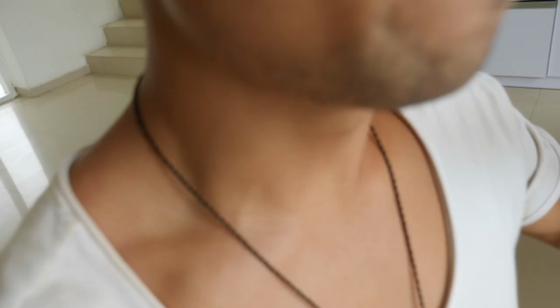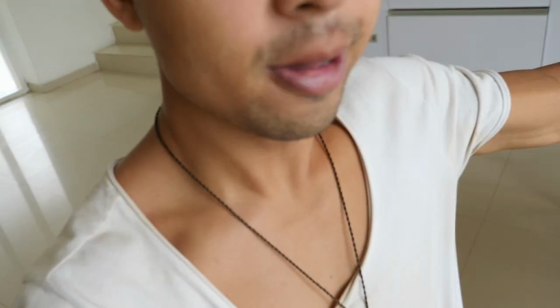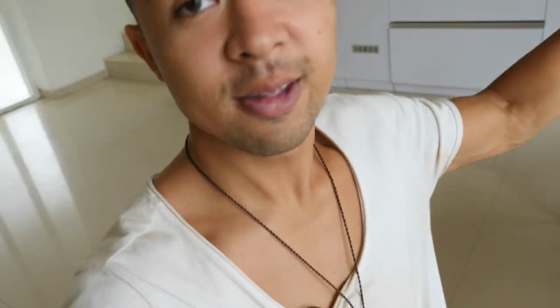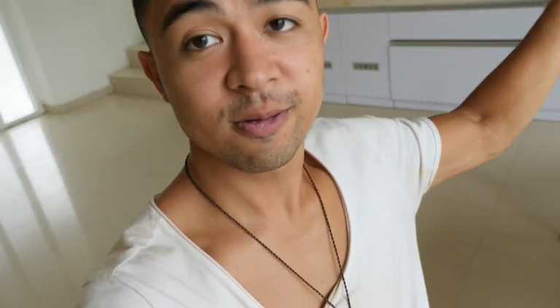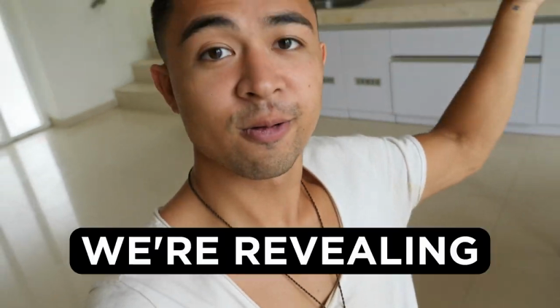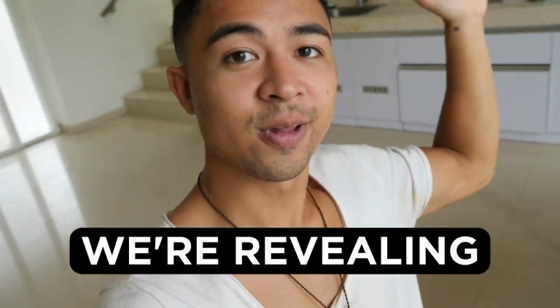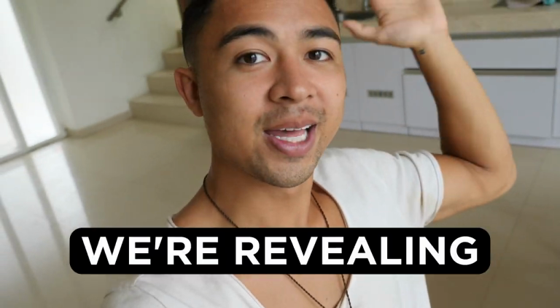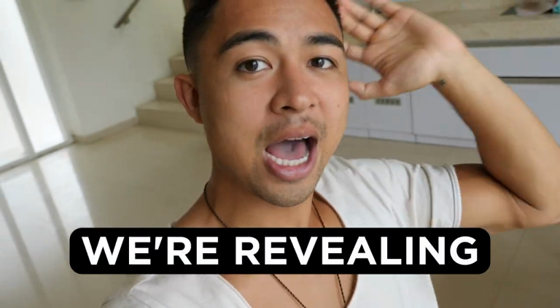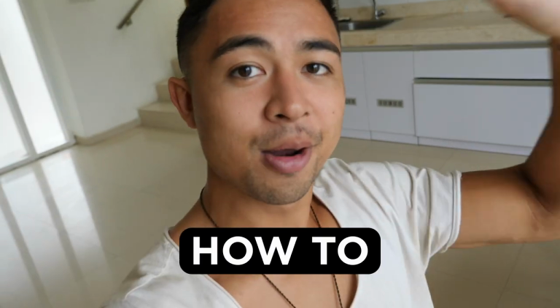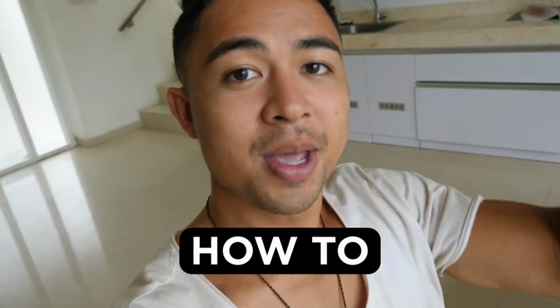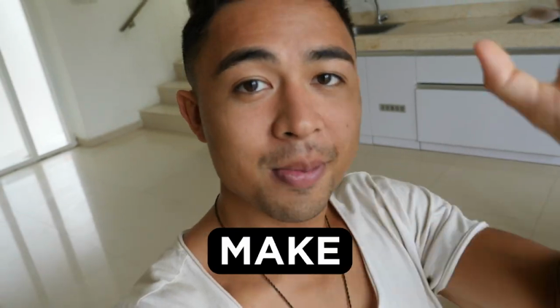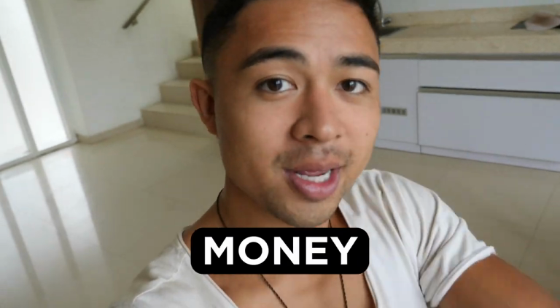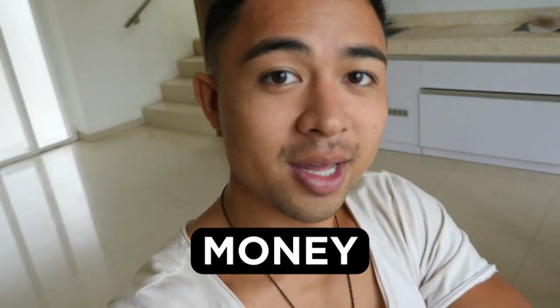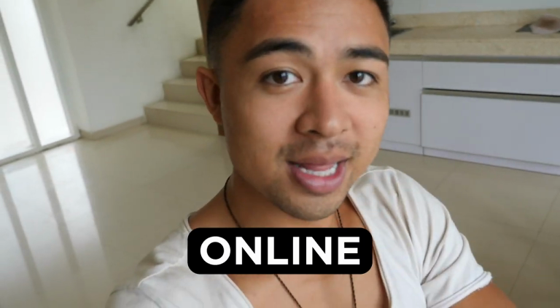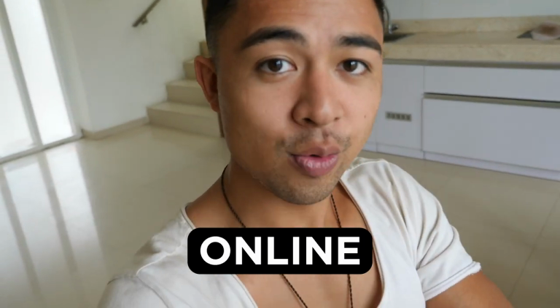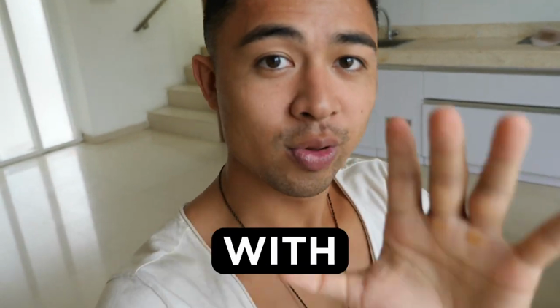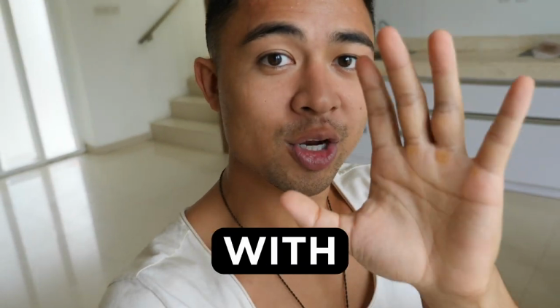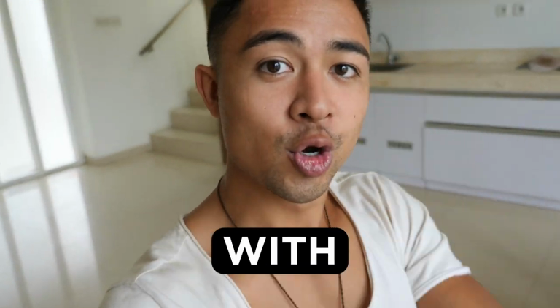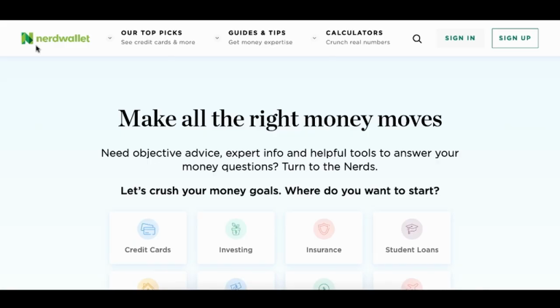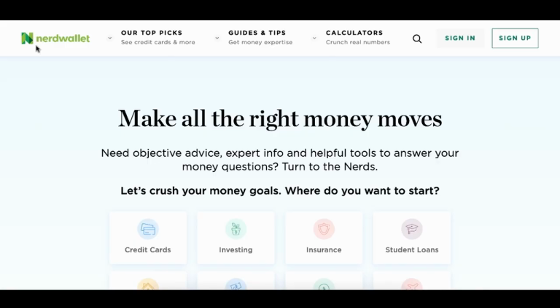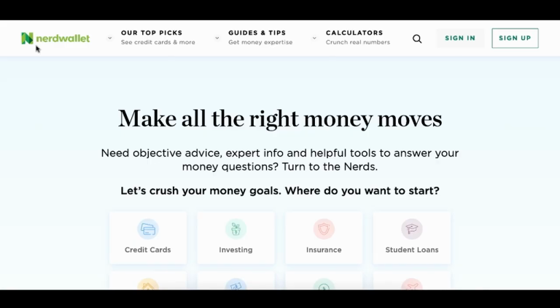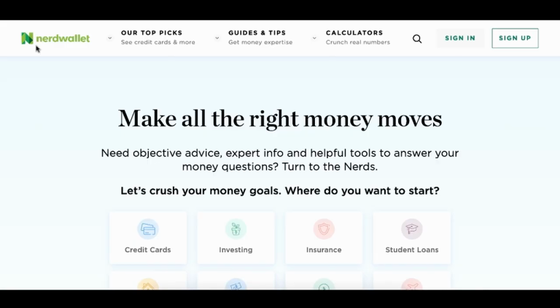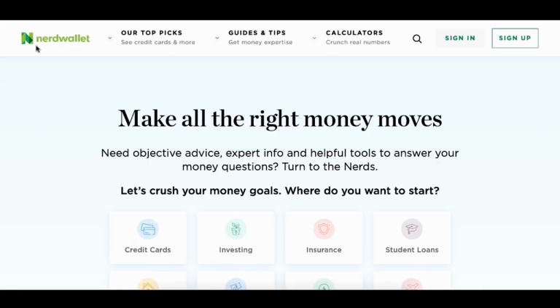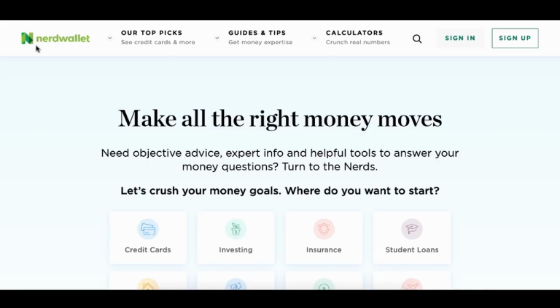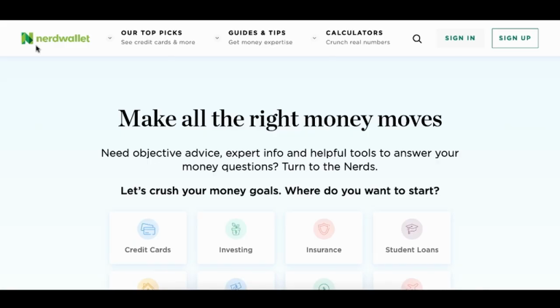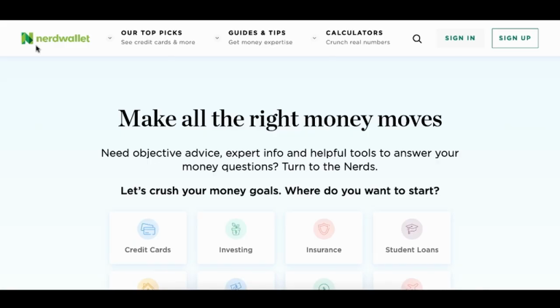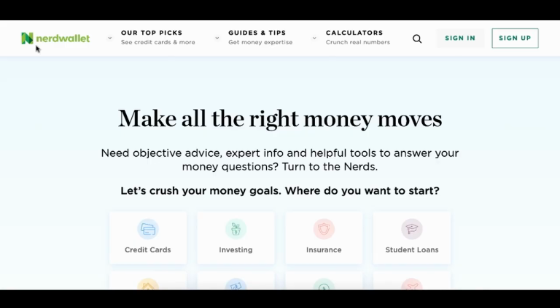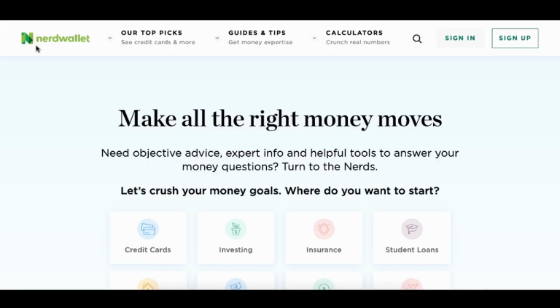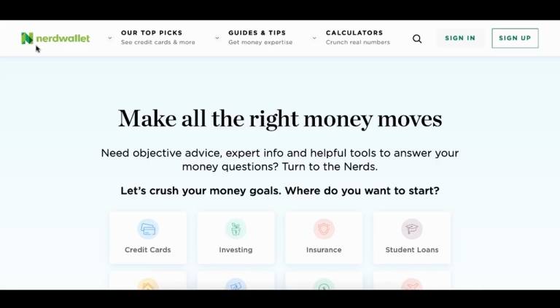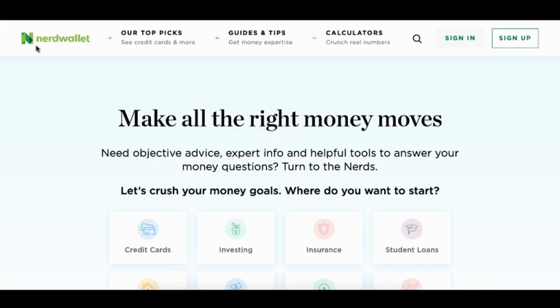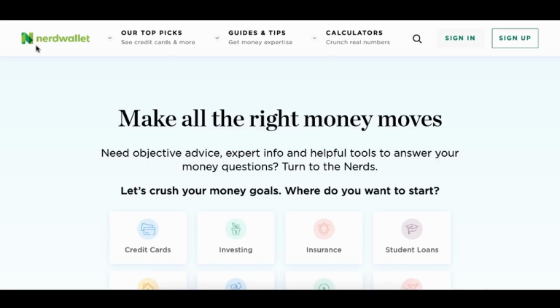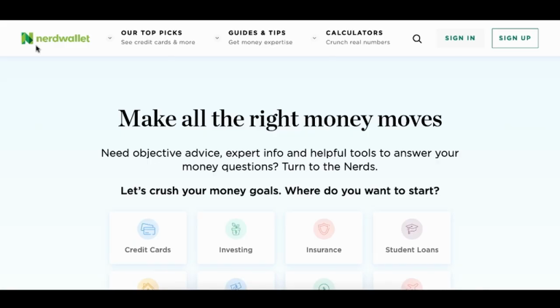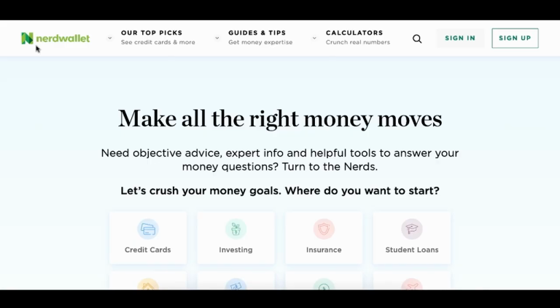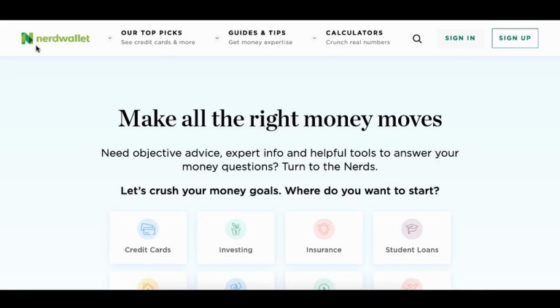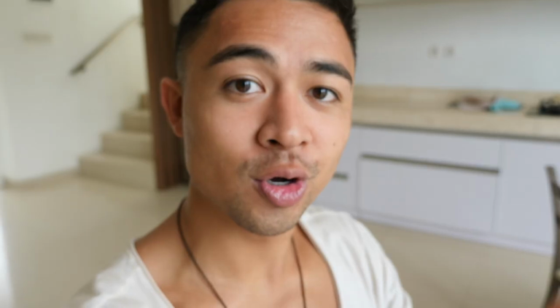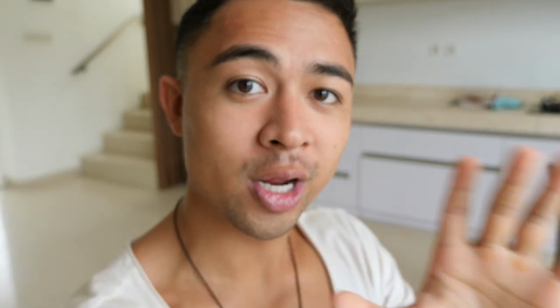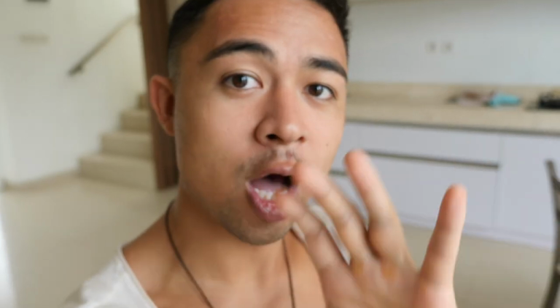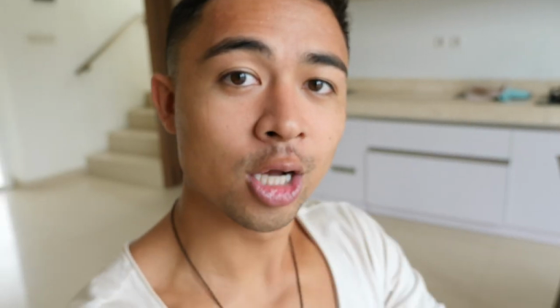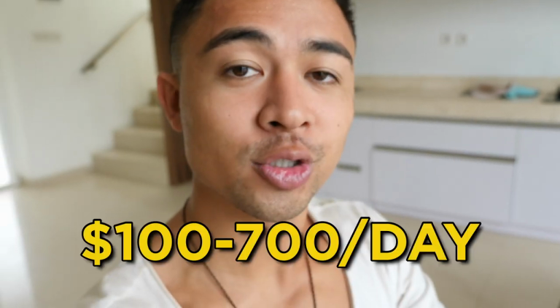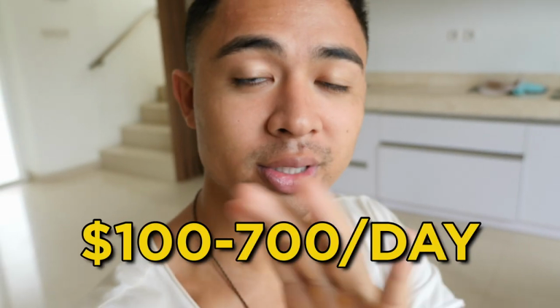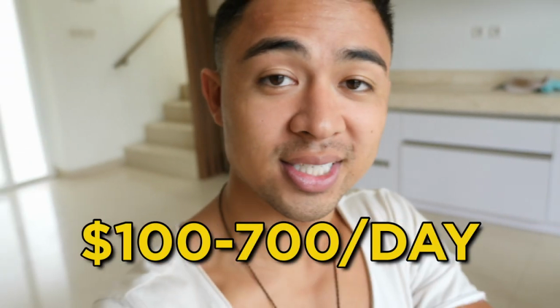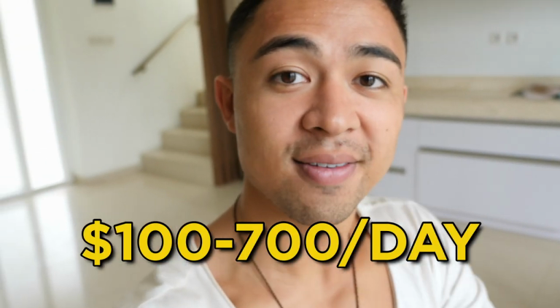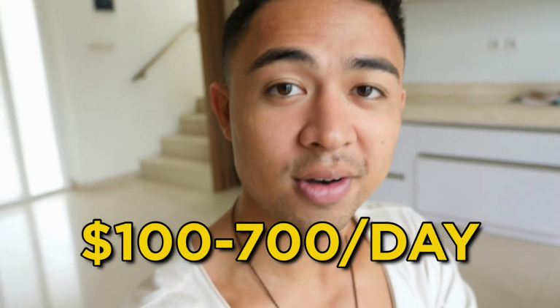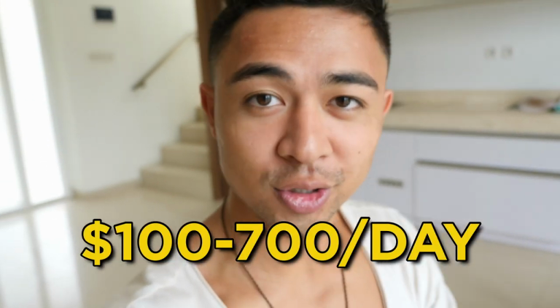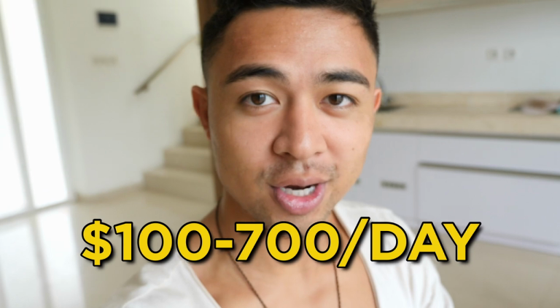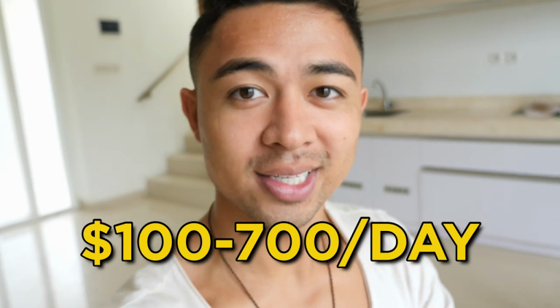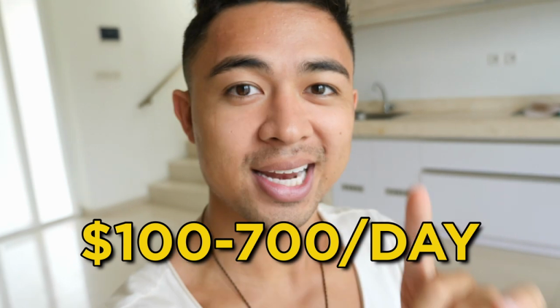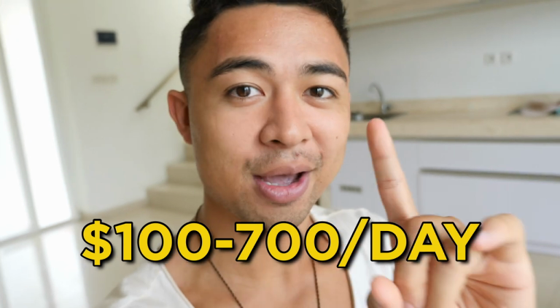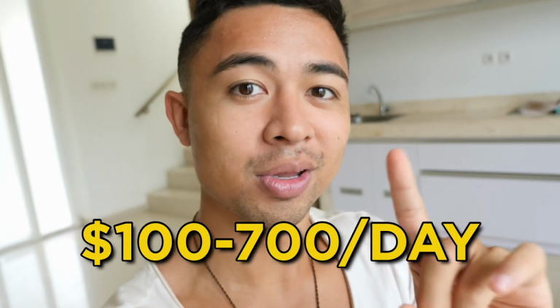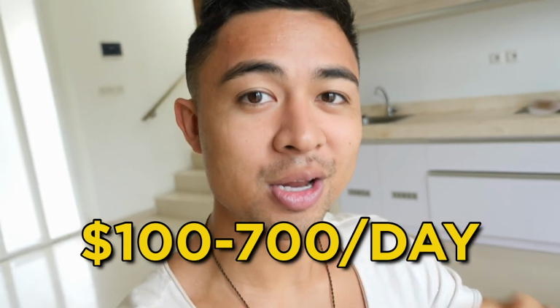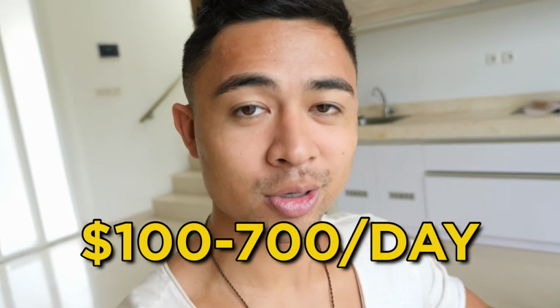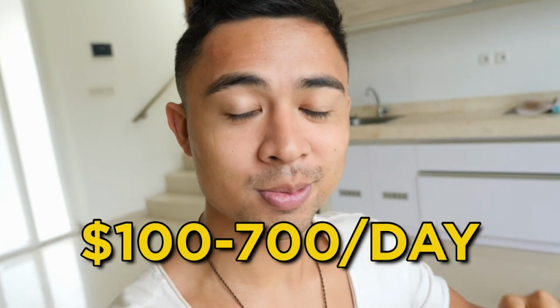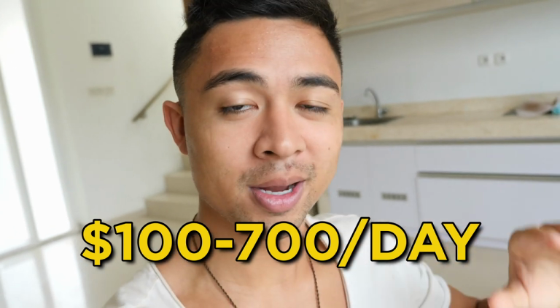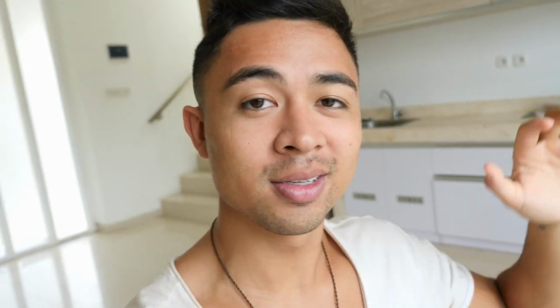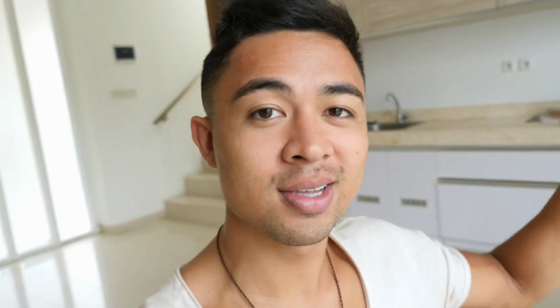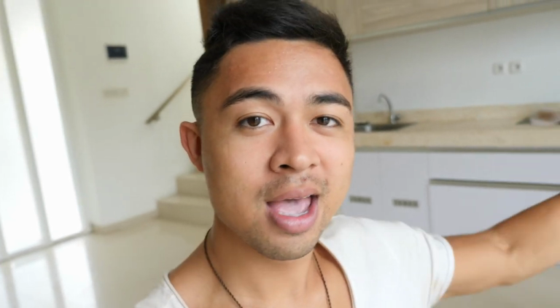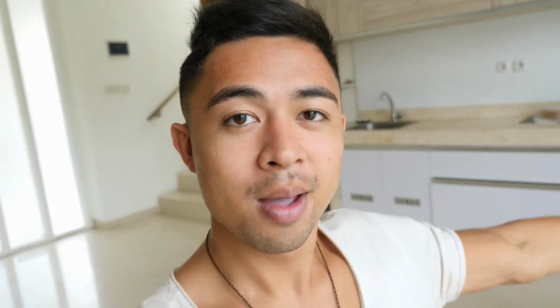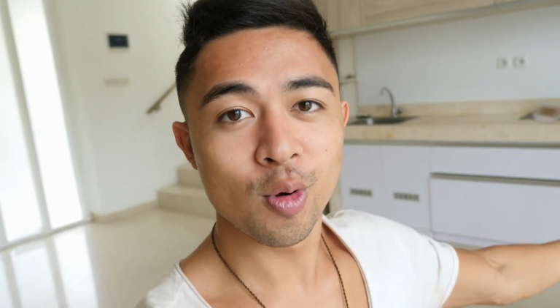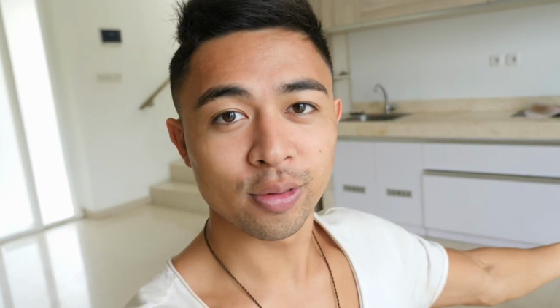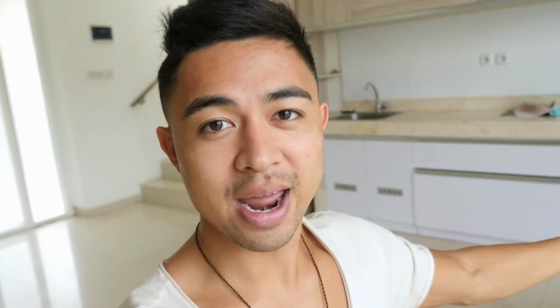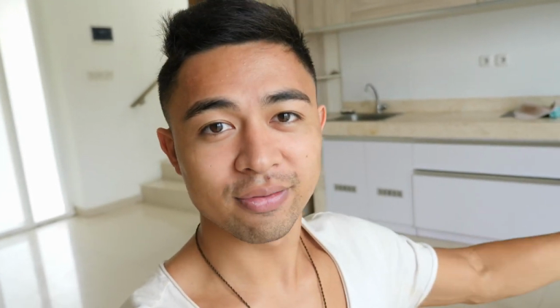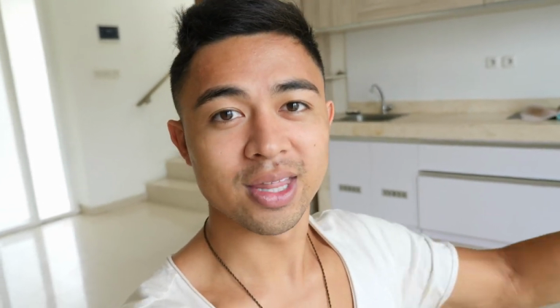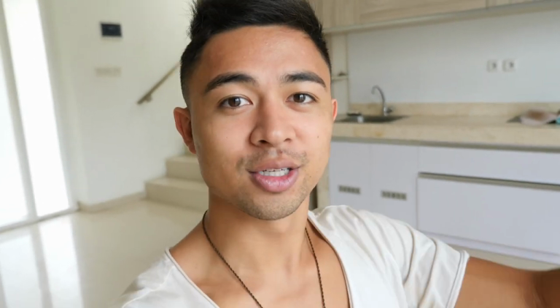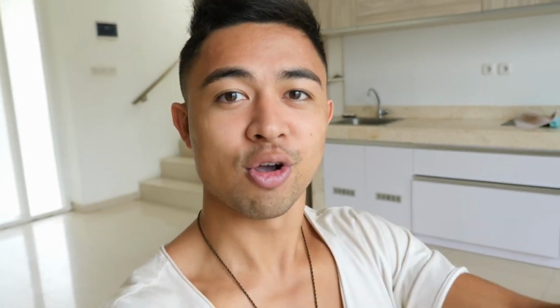In this video, we're reviewing how to make money online with the NerdWallet method and how complete beginners are earning $100 to $700 a day with no experience. More on that after the intro.